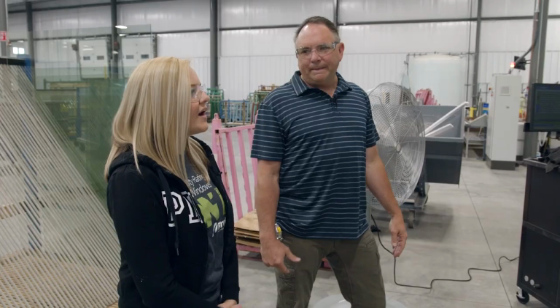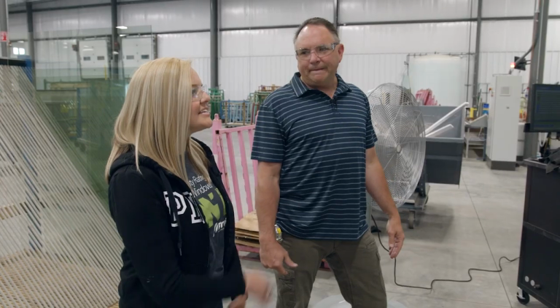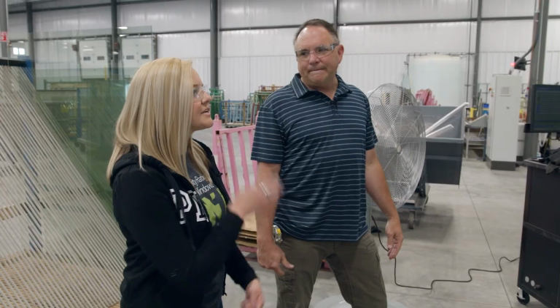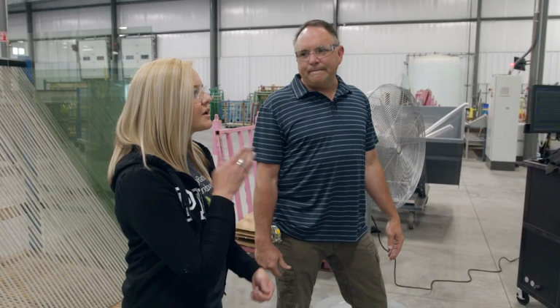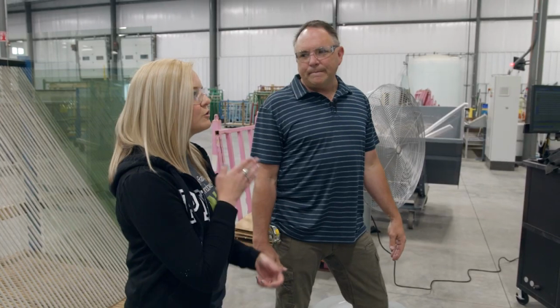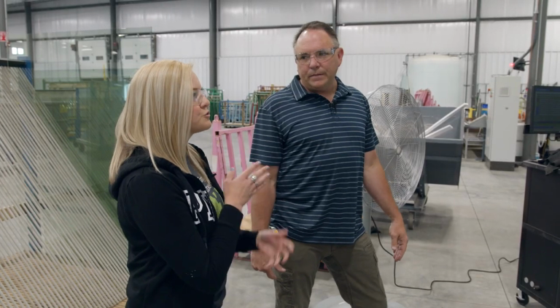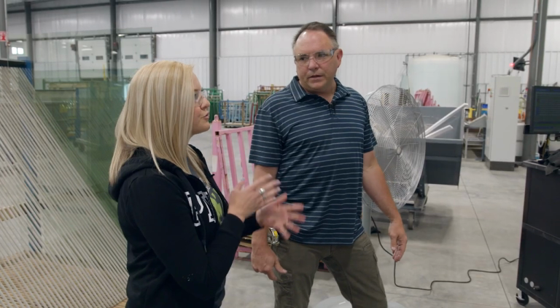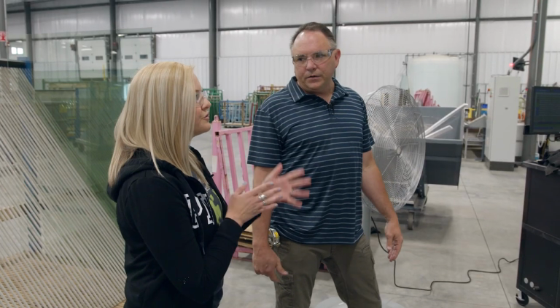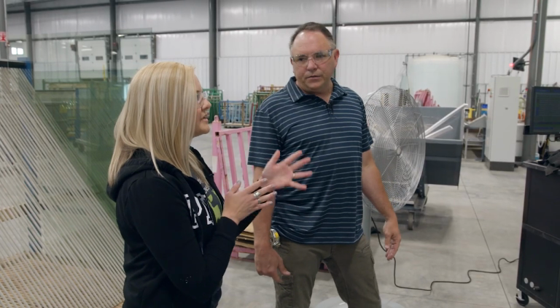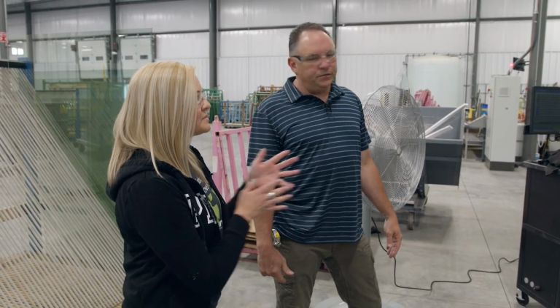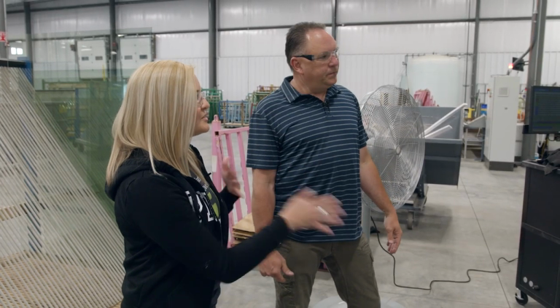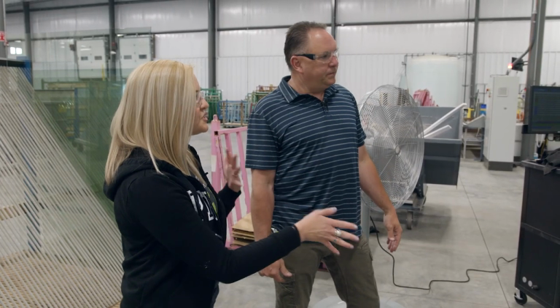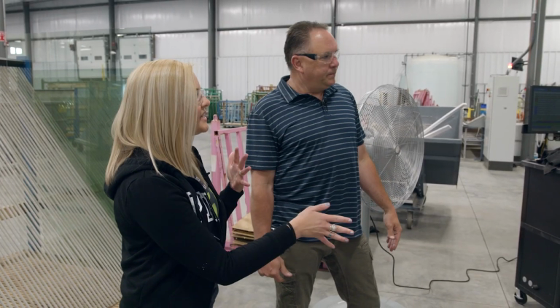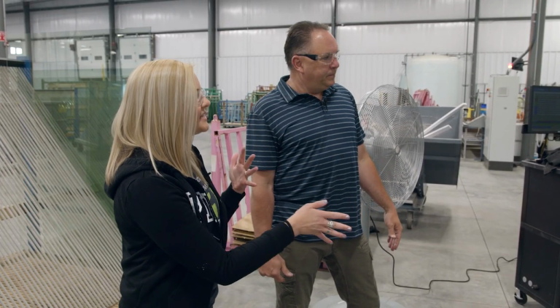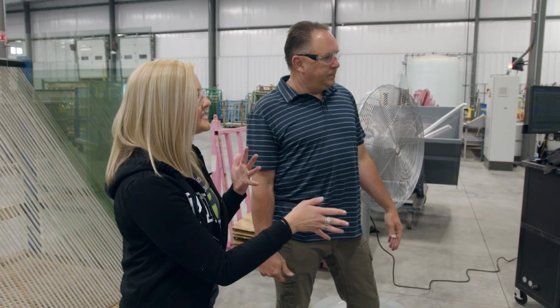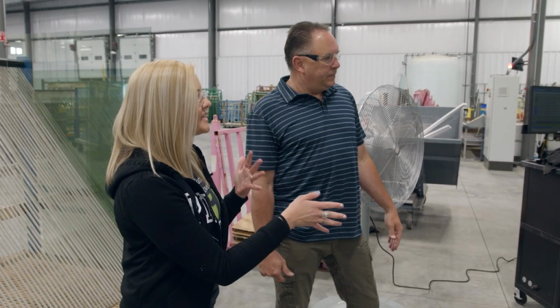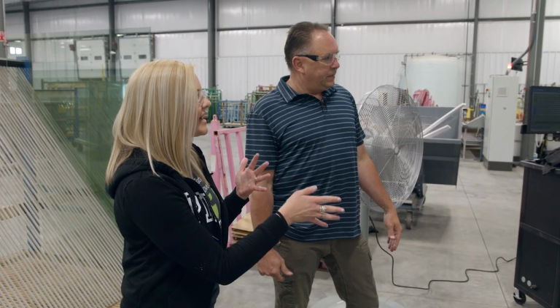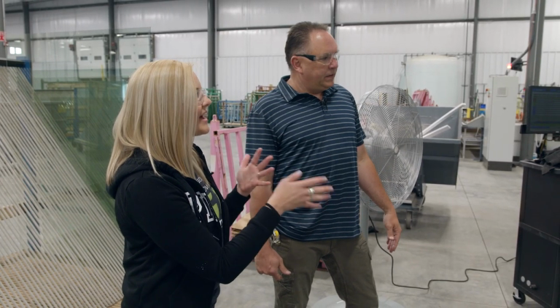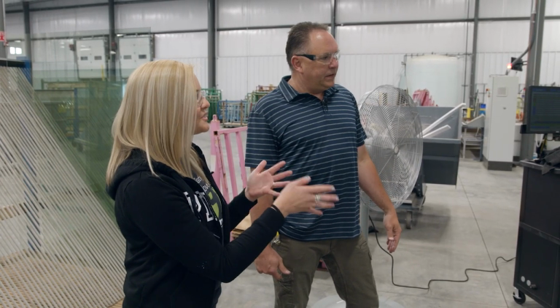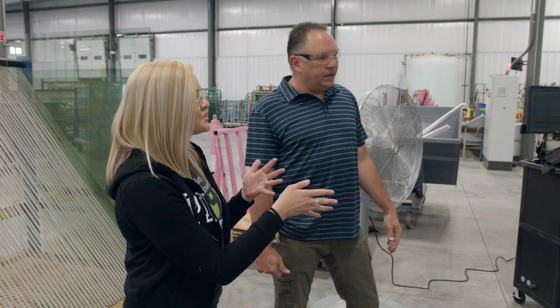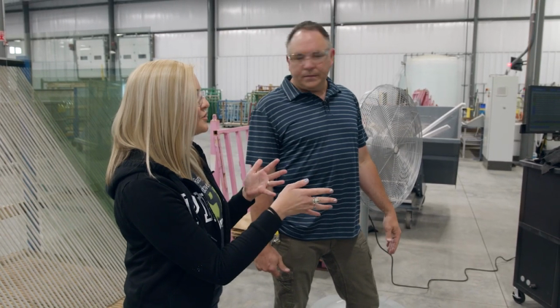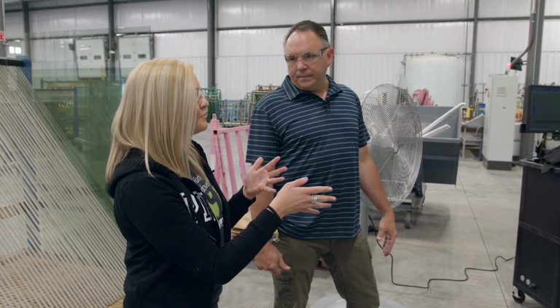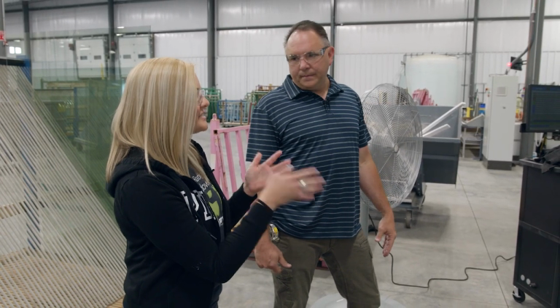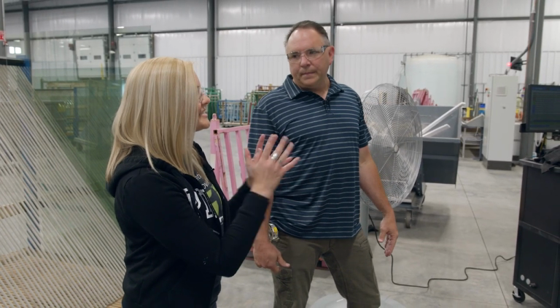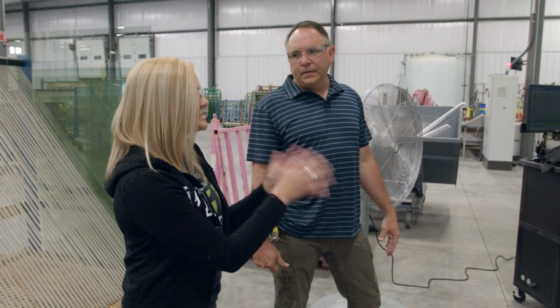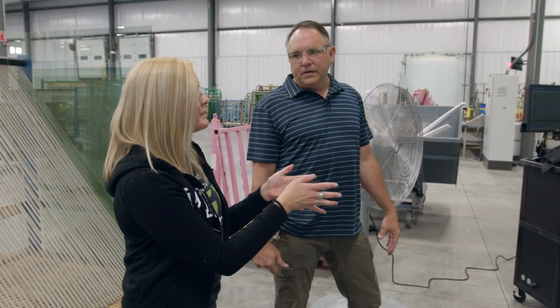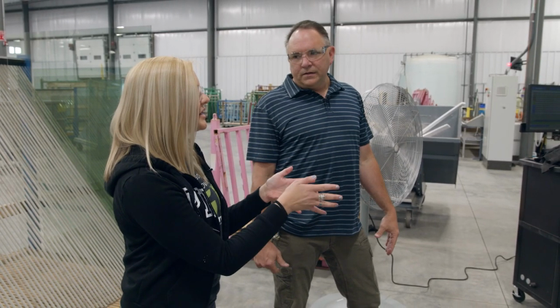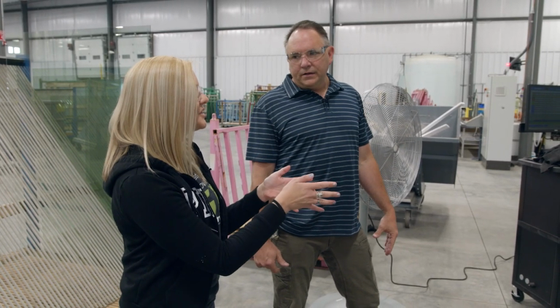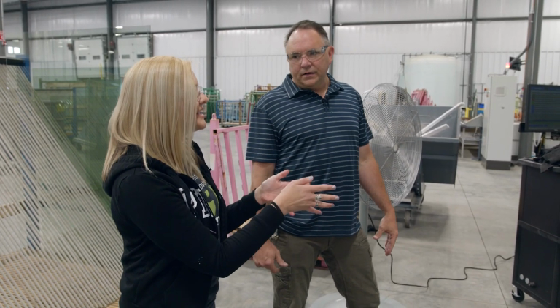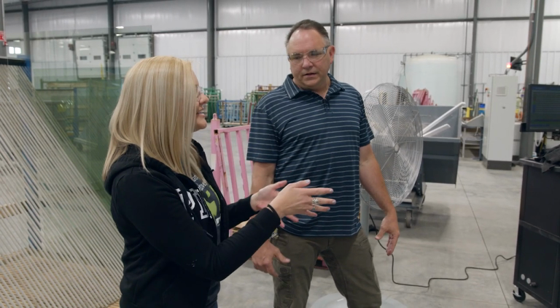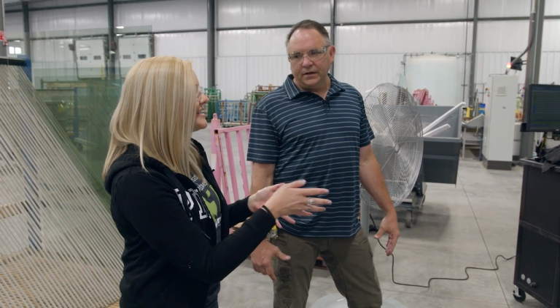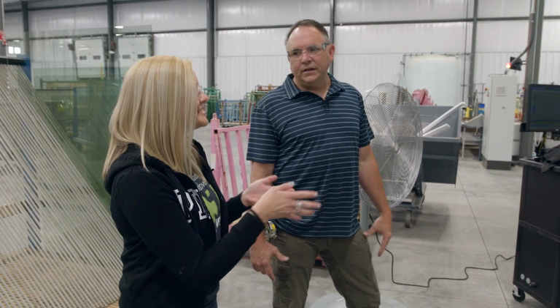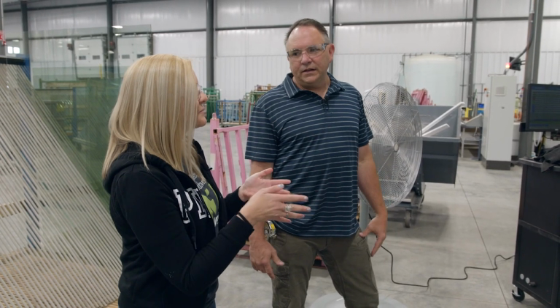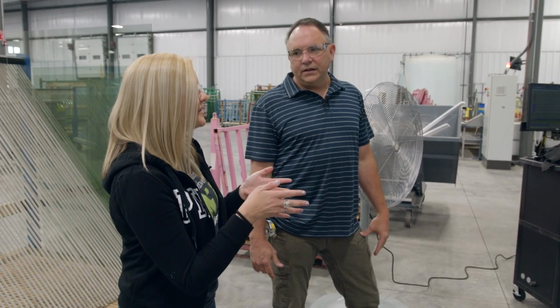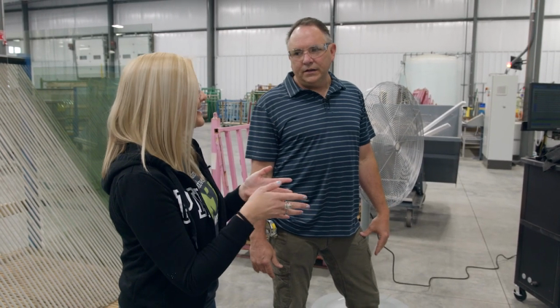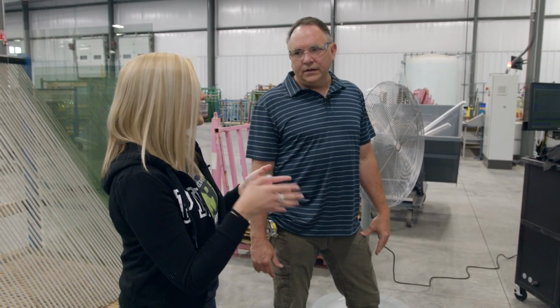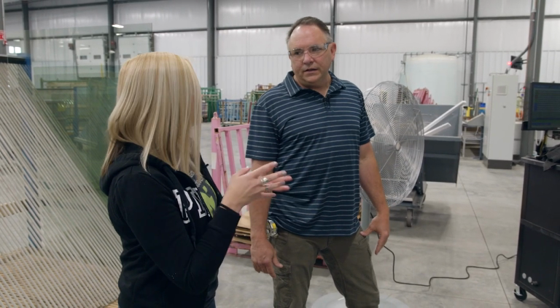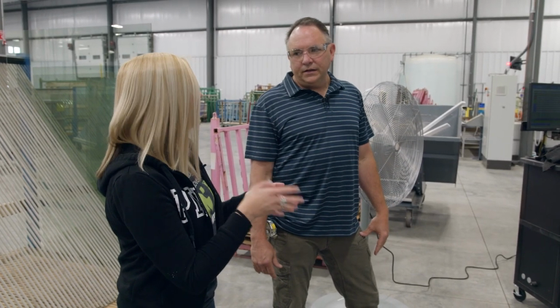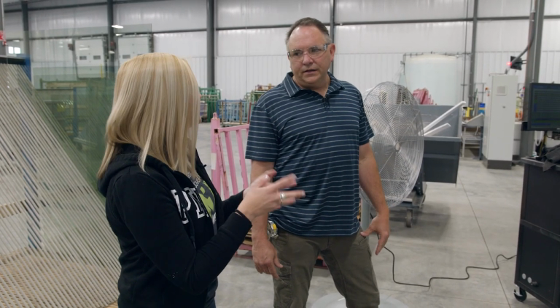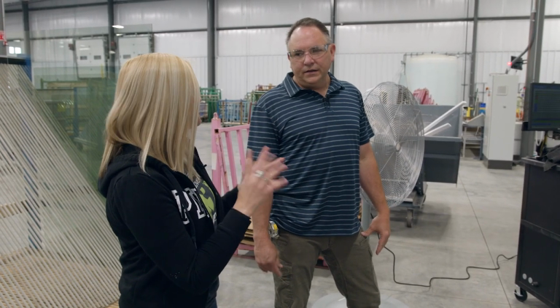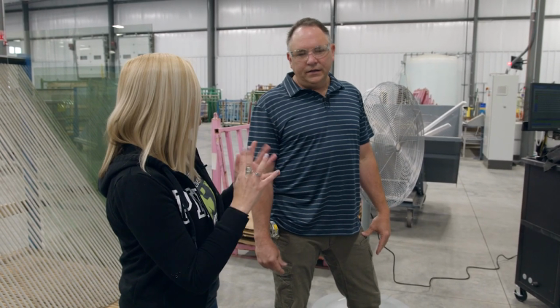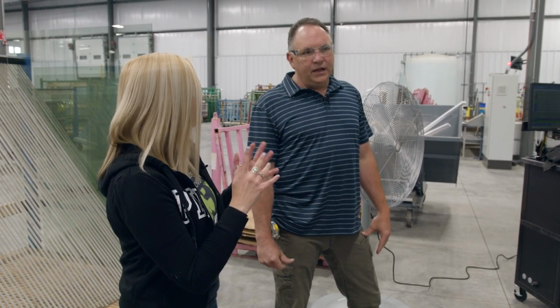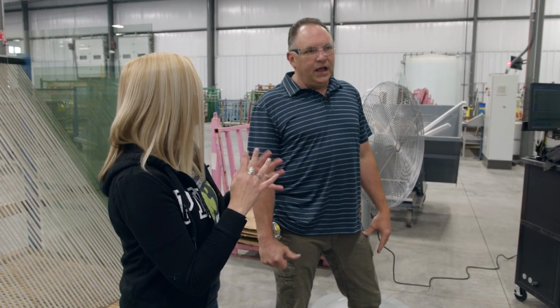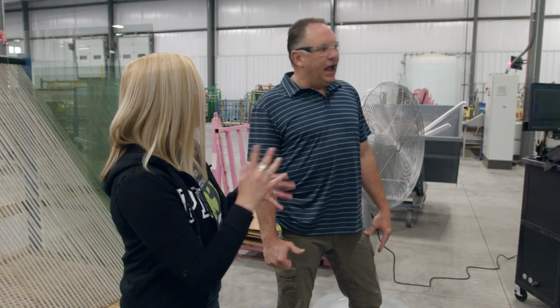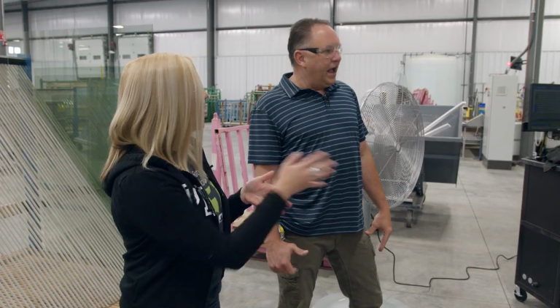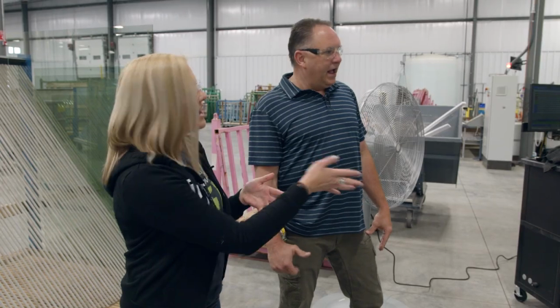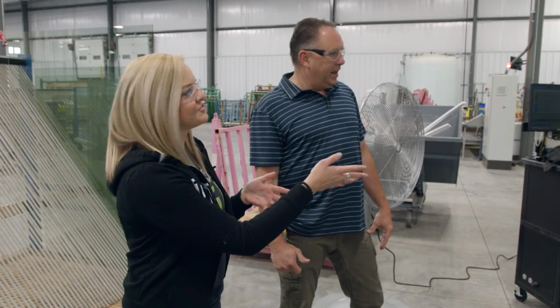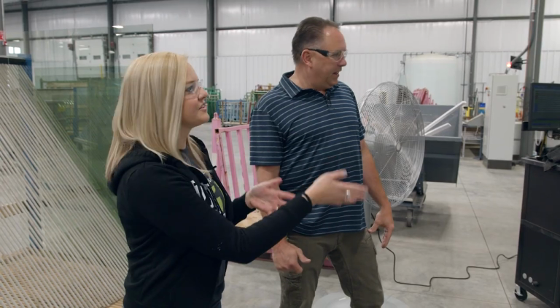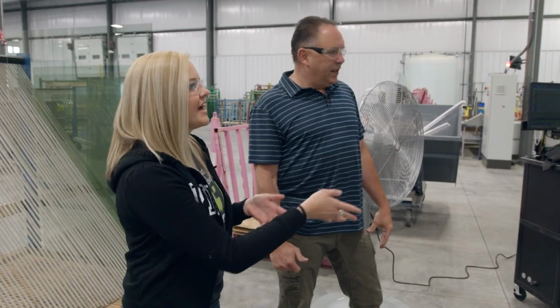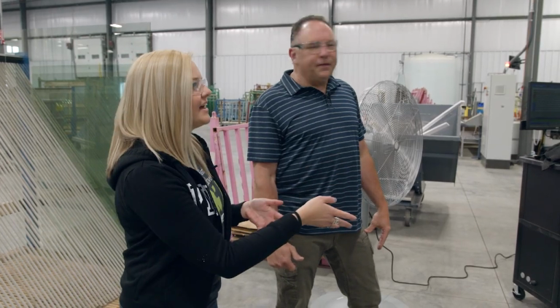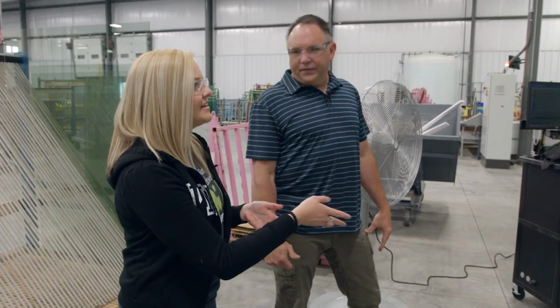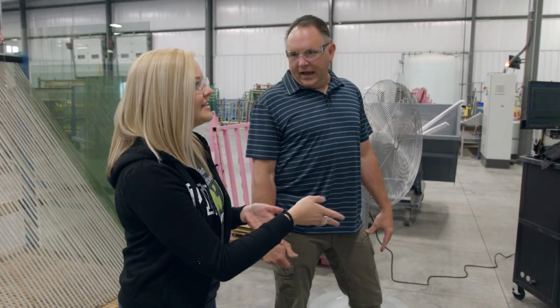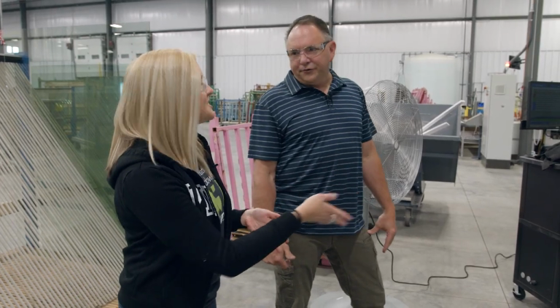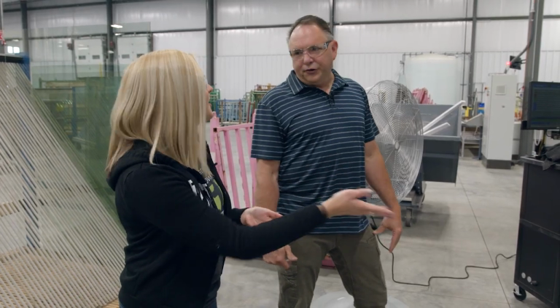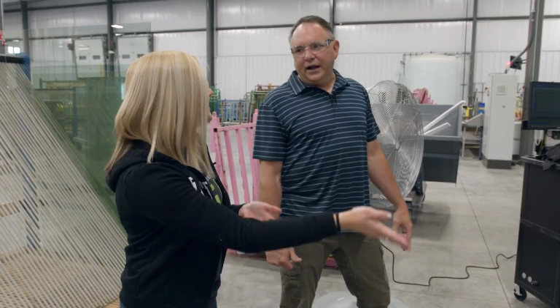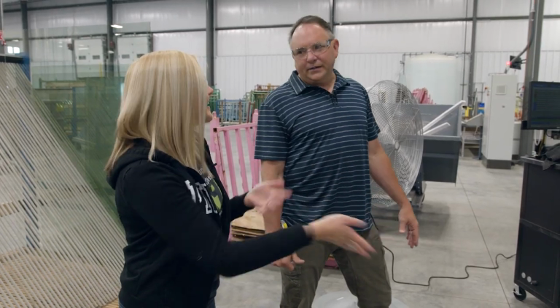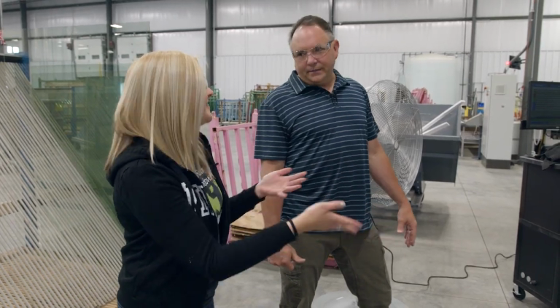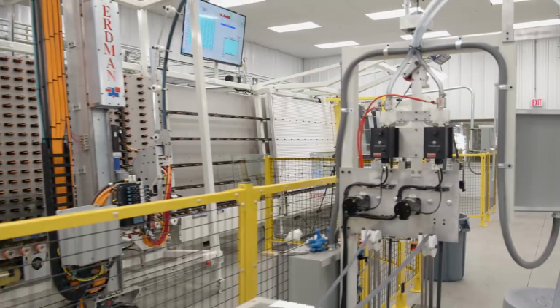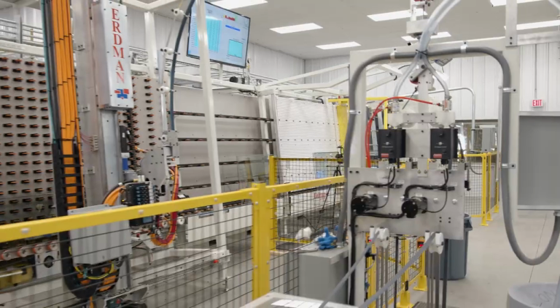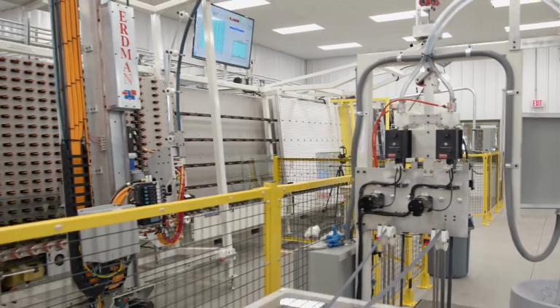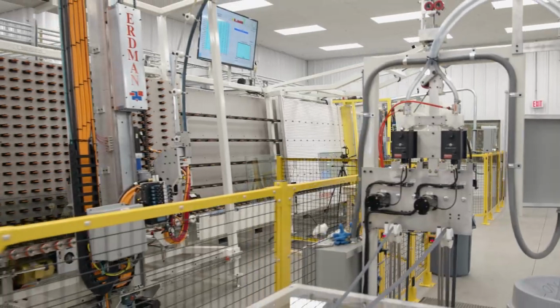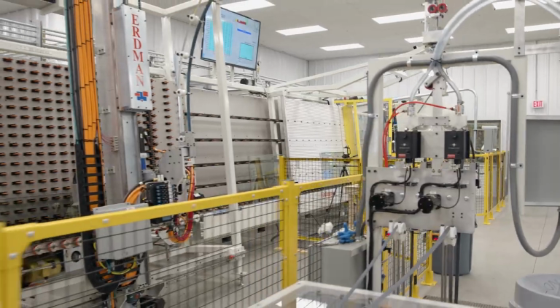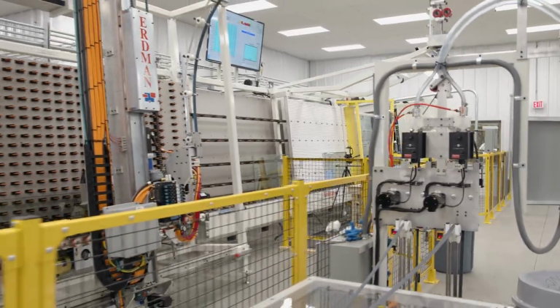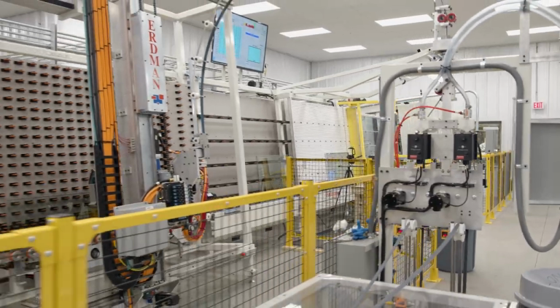So as it goes through these machines, since it's being cleaned, I assume it doesn't really get touched after that. That's correct, until the end probably.